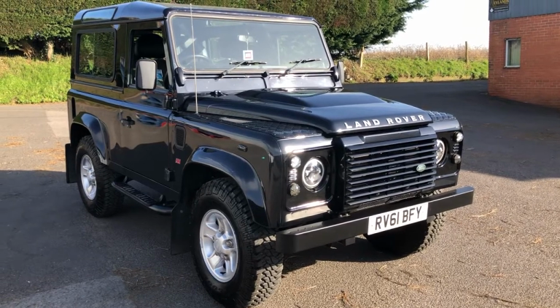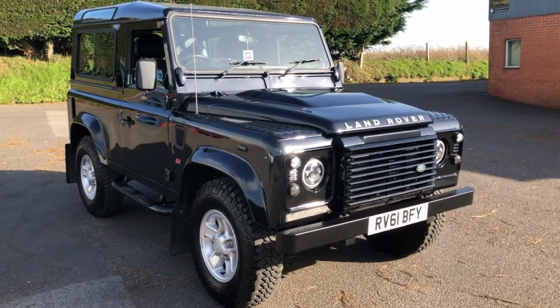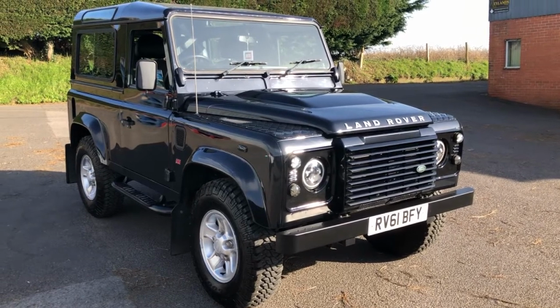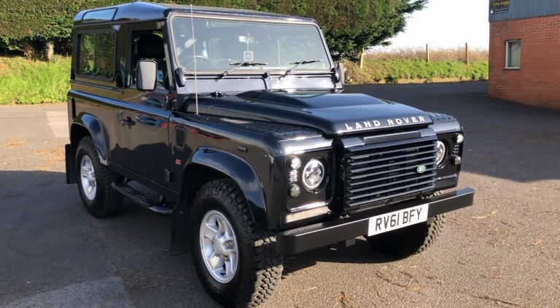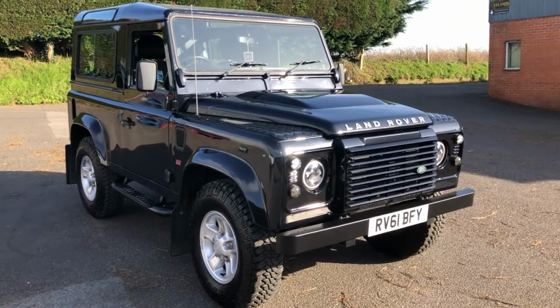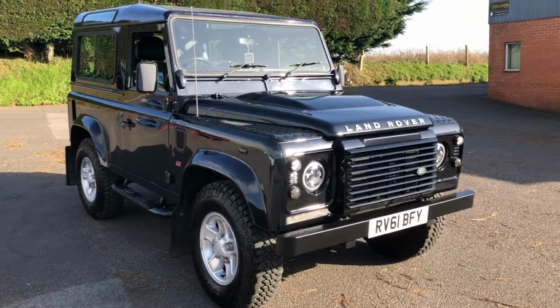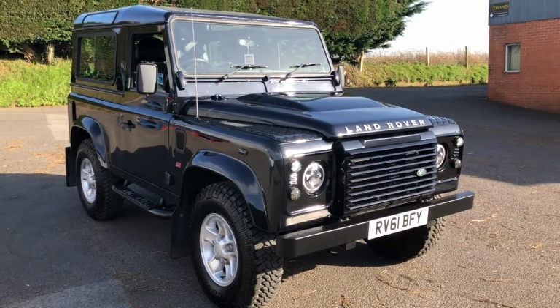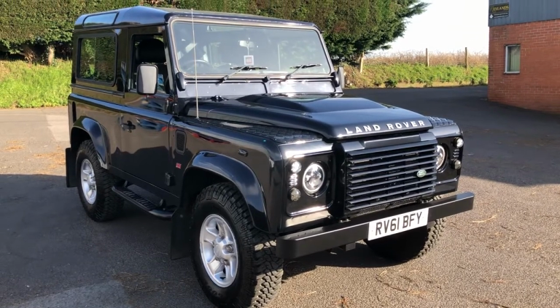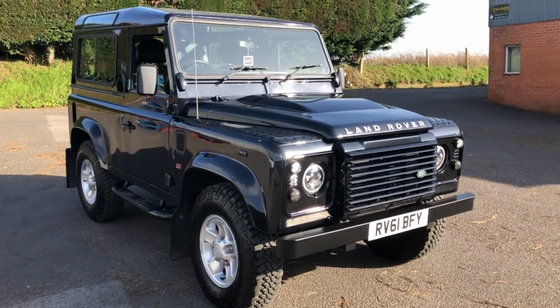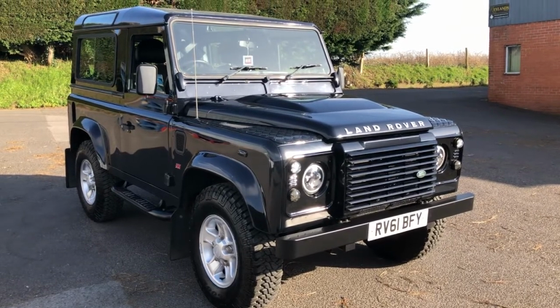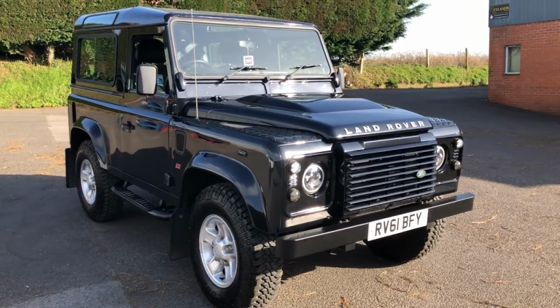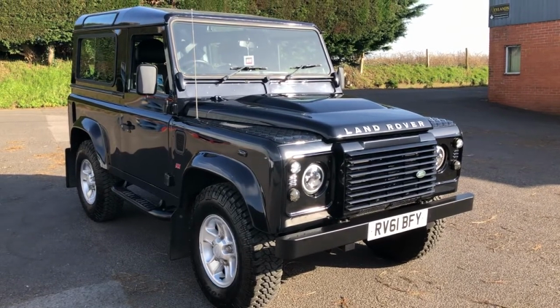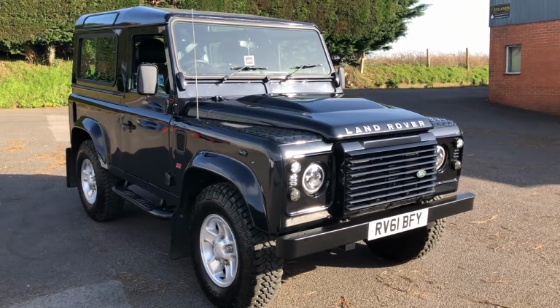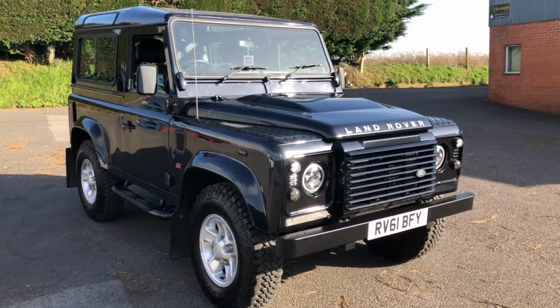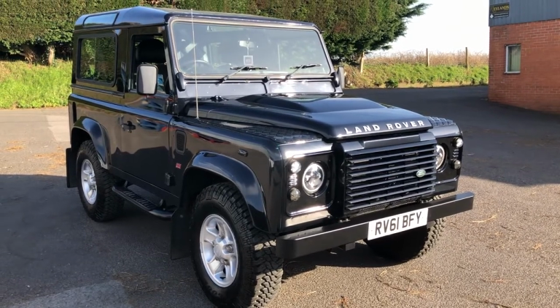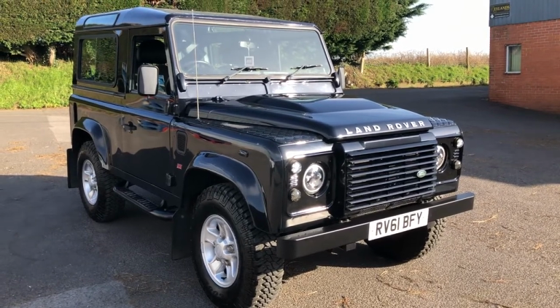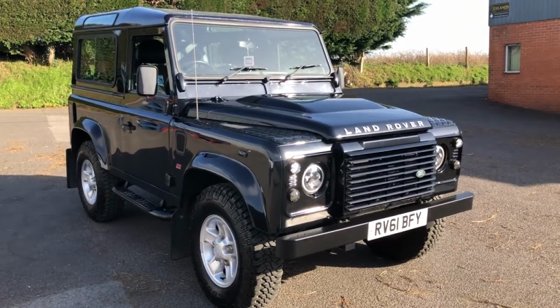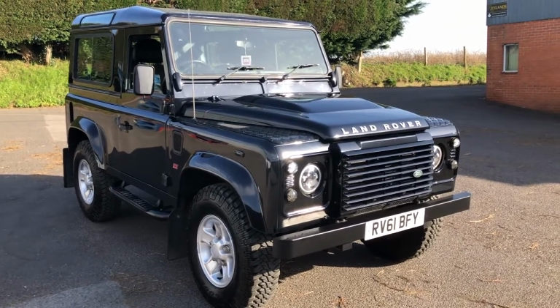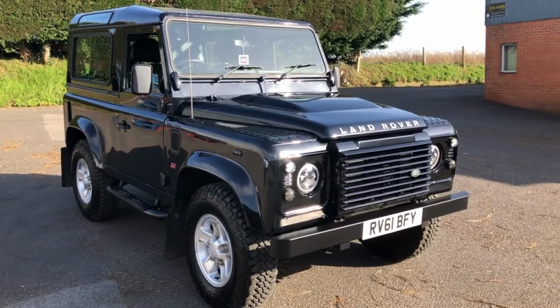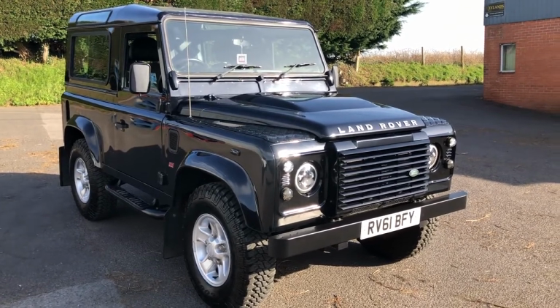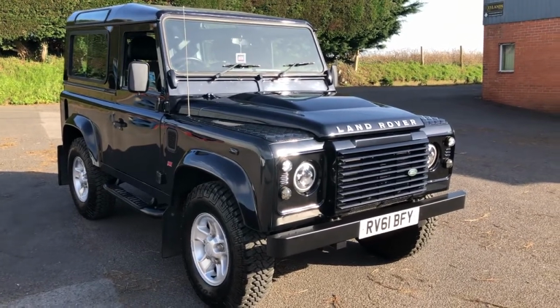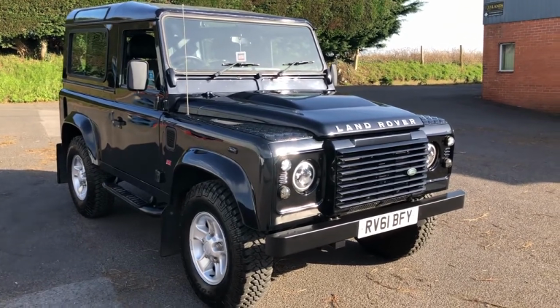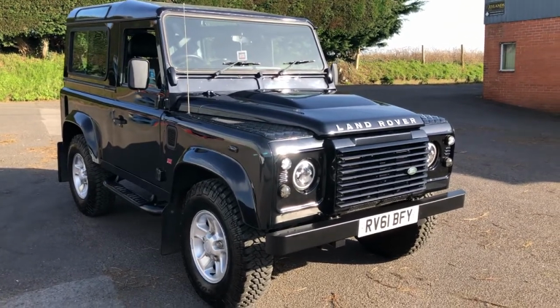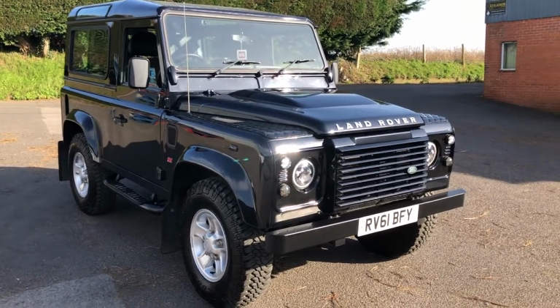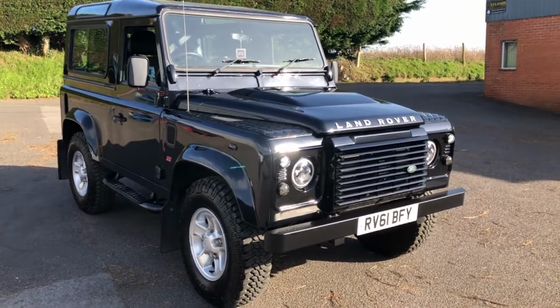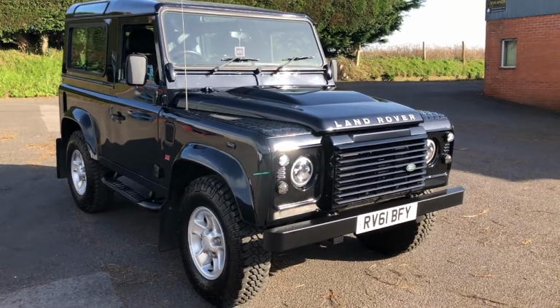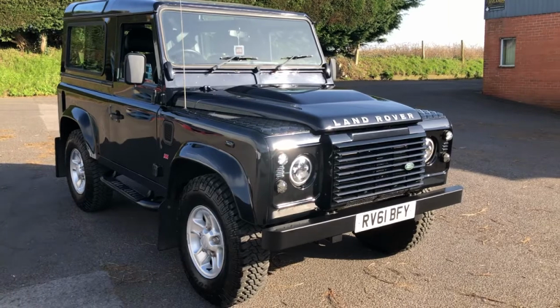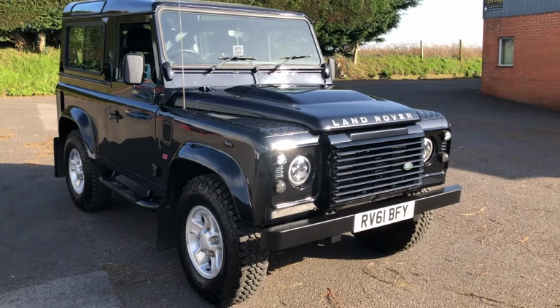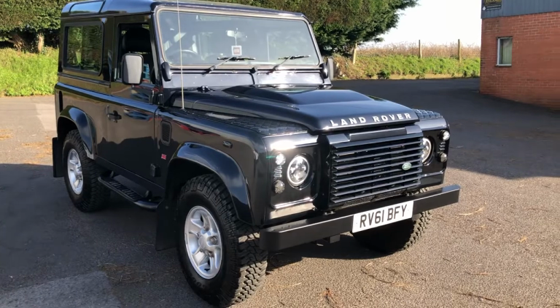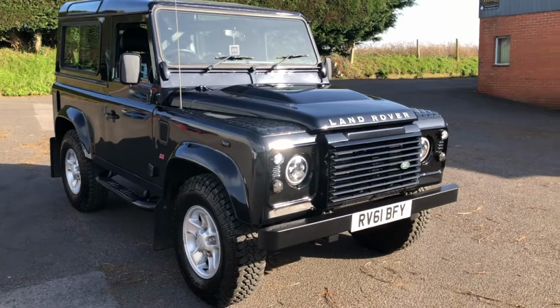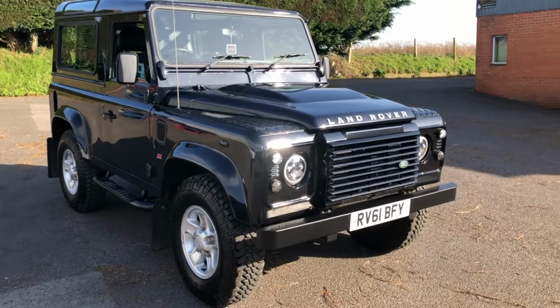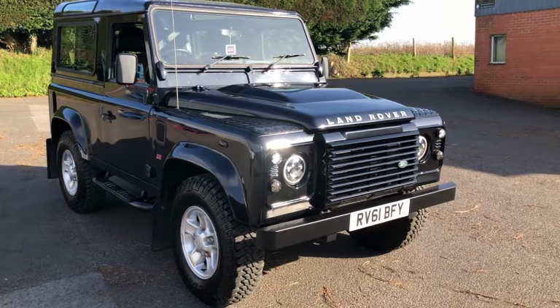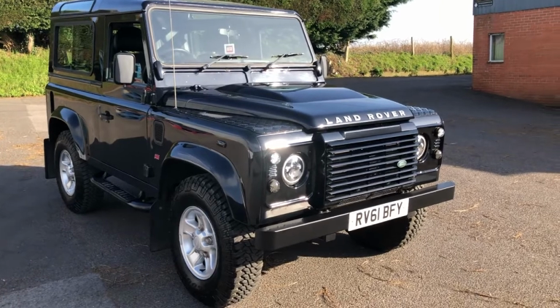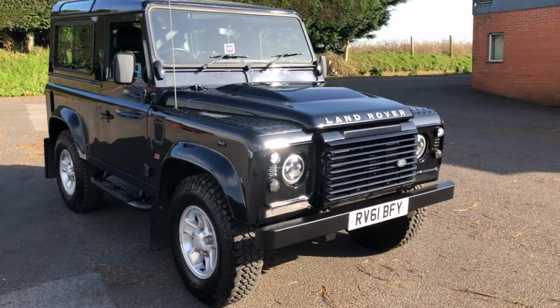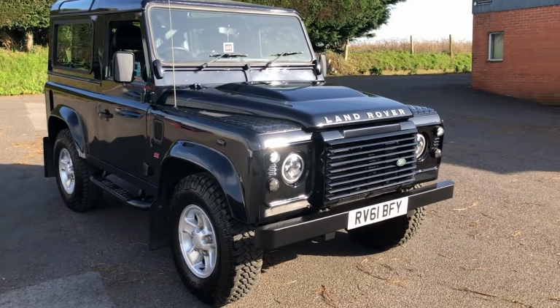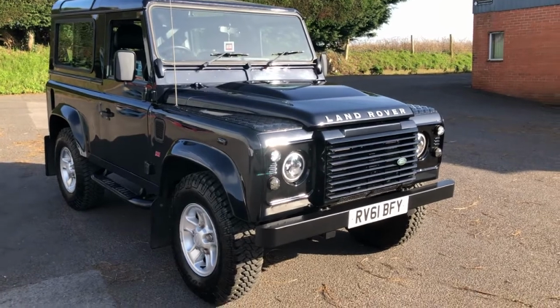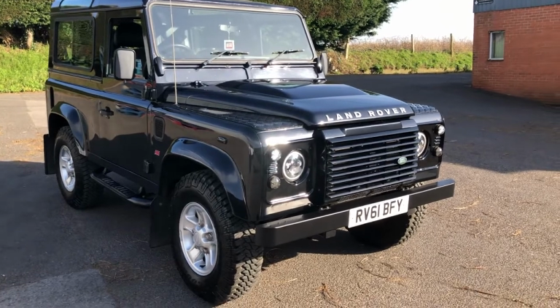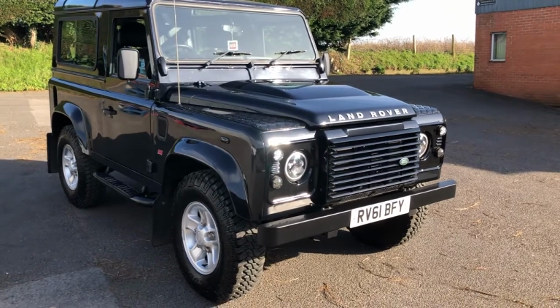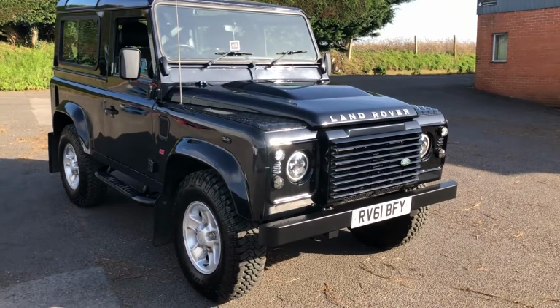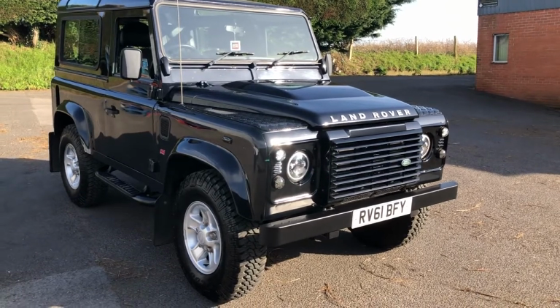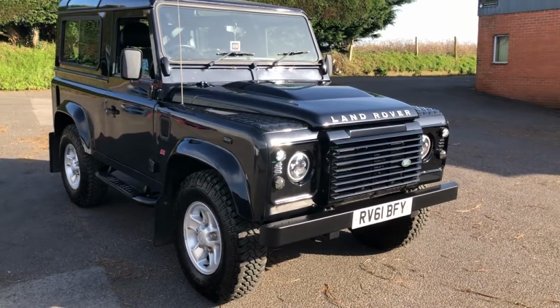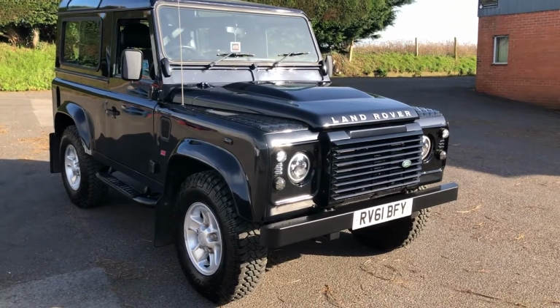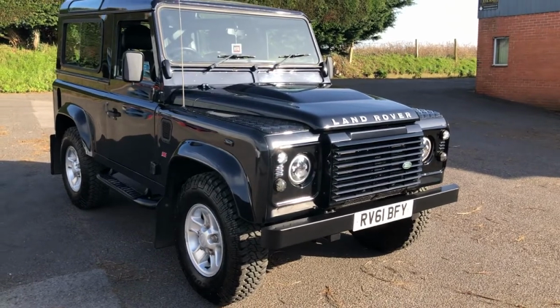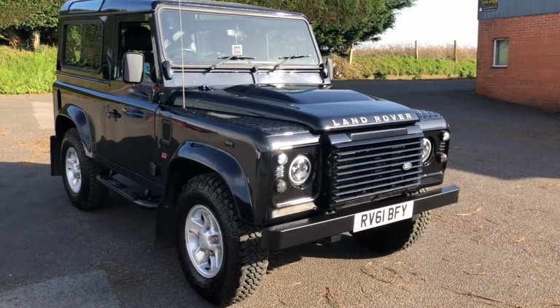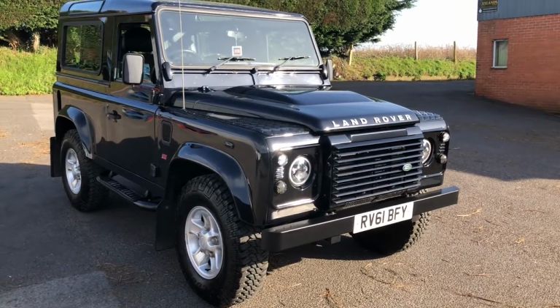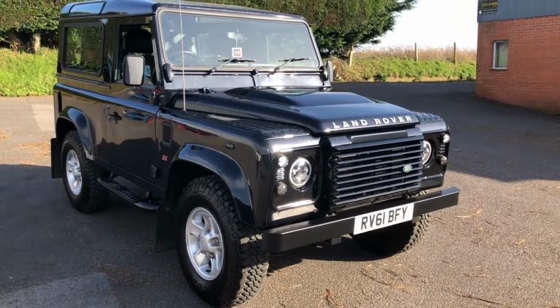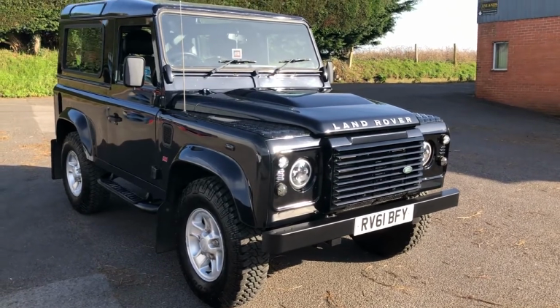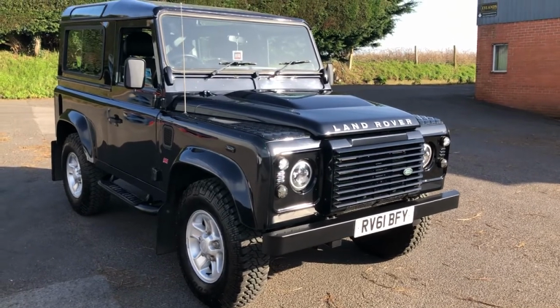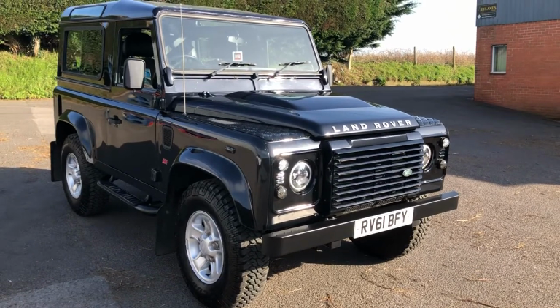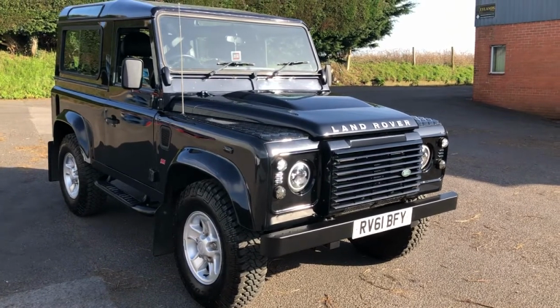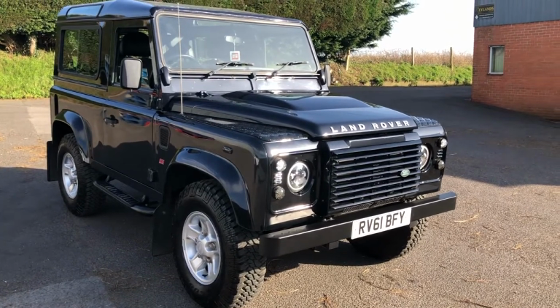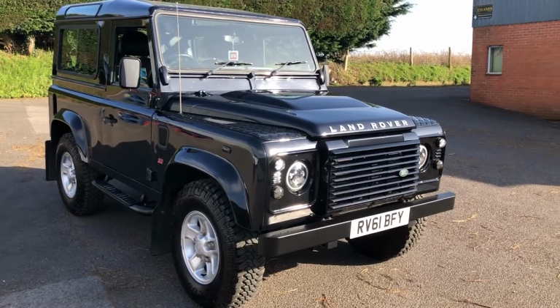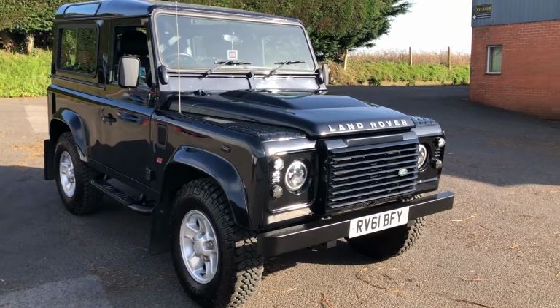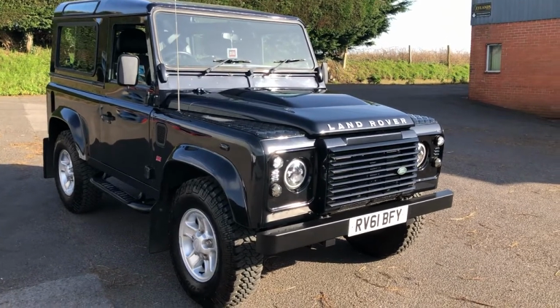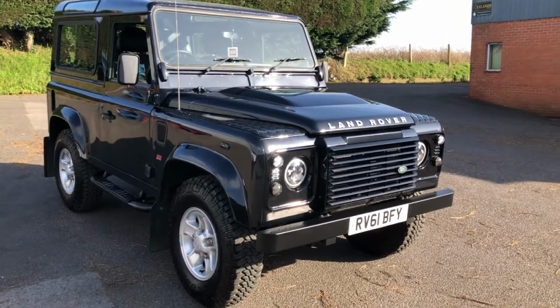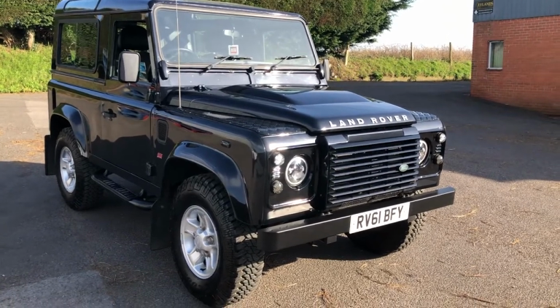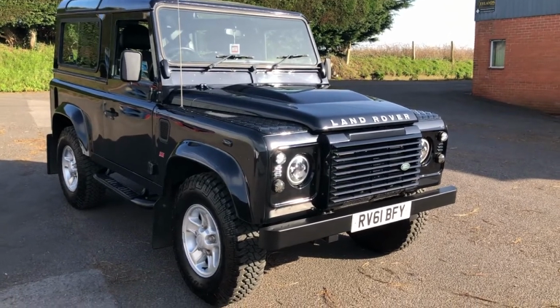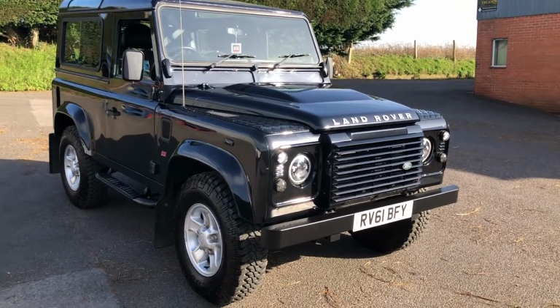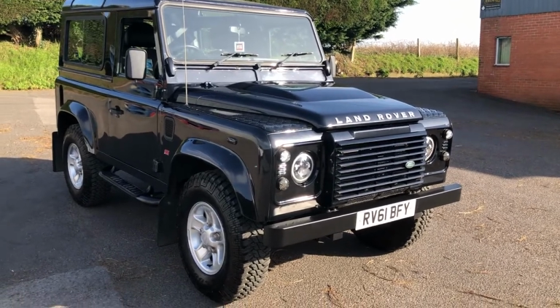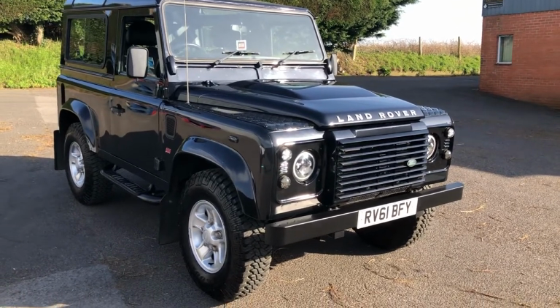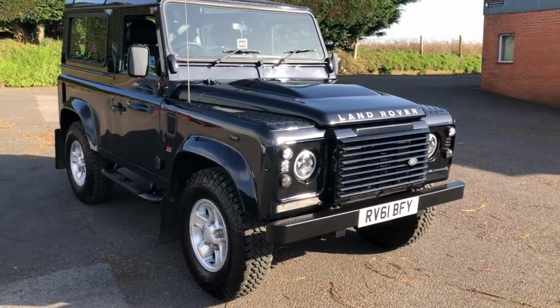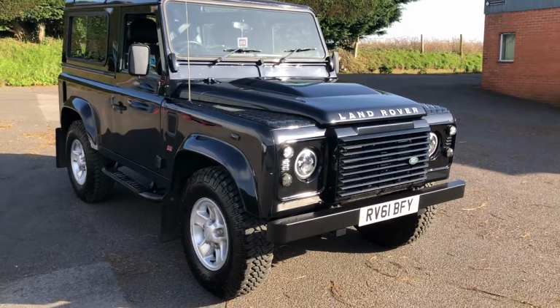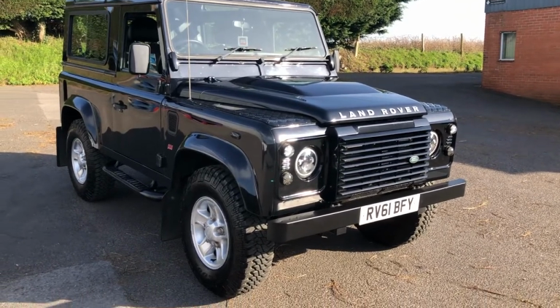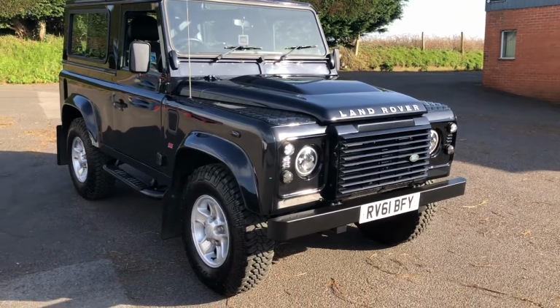Good afternoon and welcome to Rade and Car Sales, Defender Specialist. Today we're looking at this Defender 90 — it's a 90 station wagon.